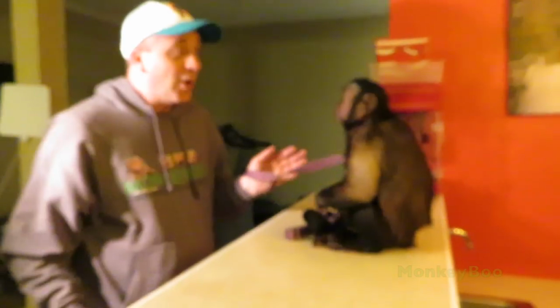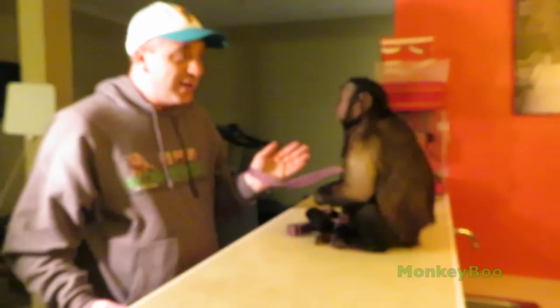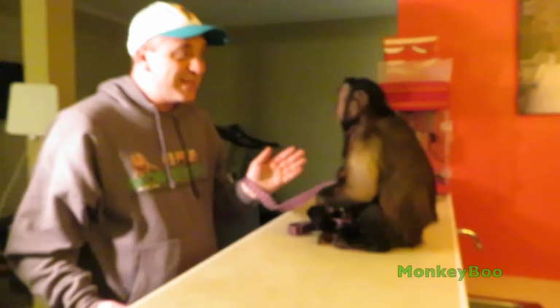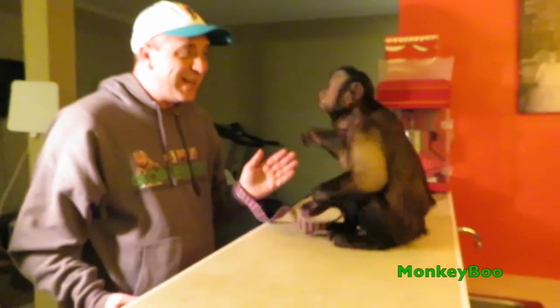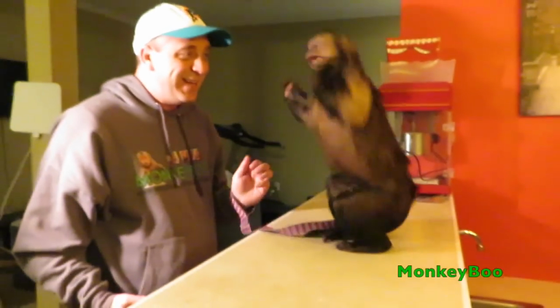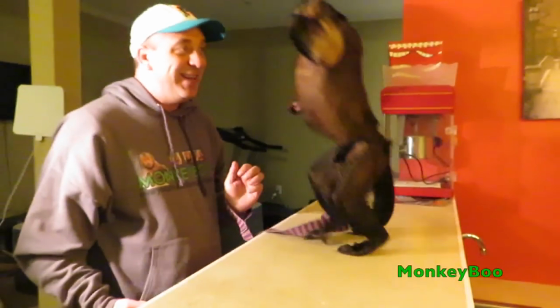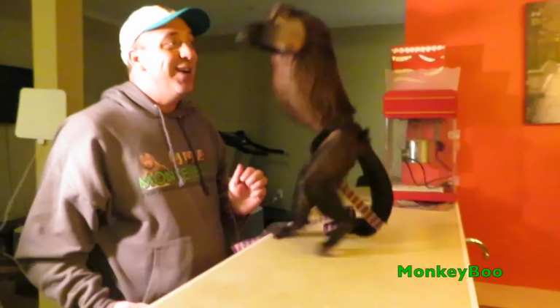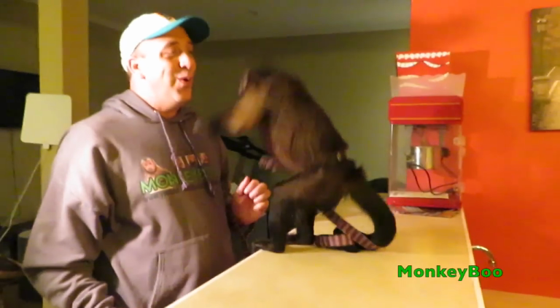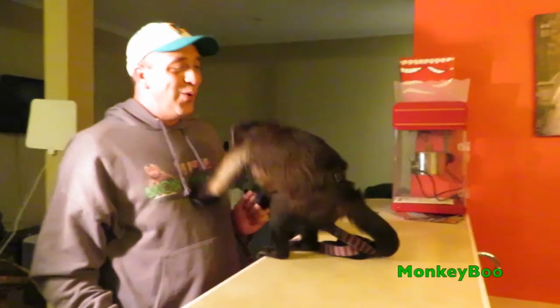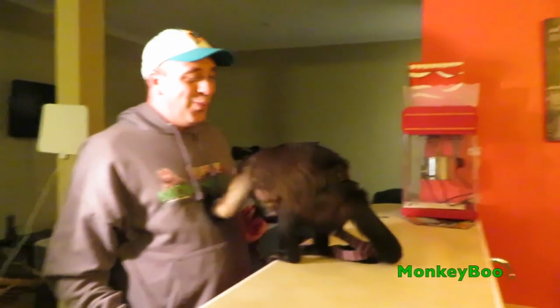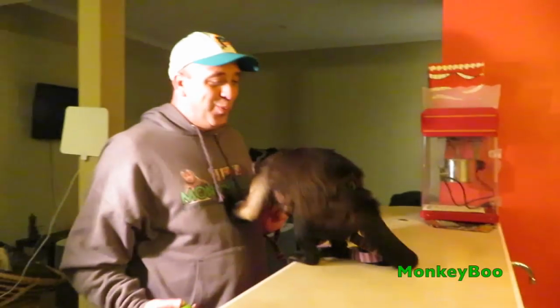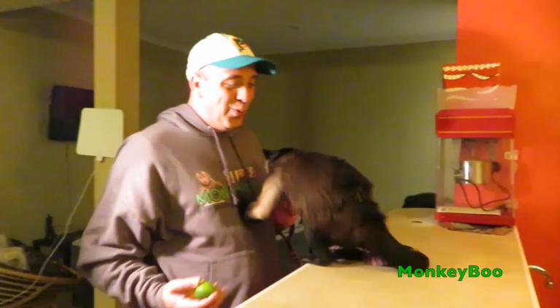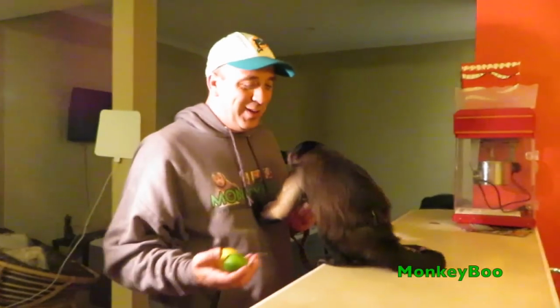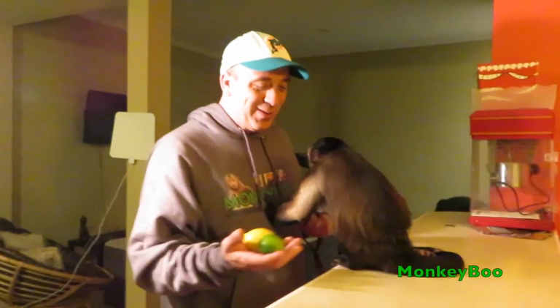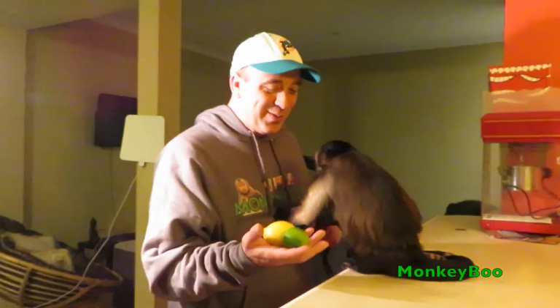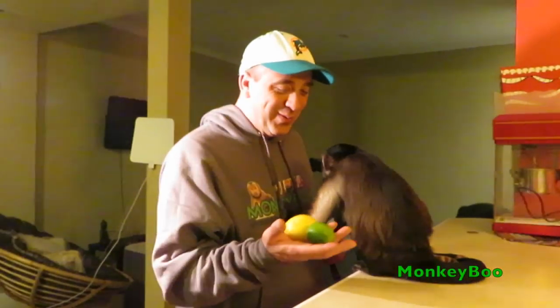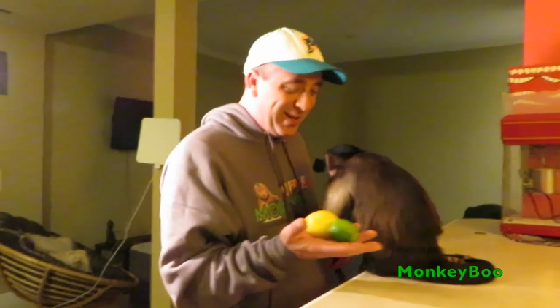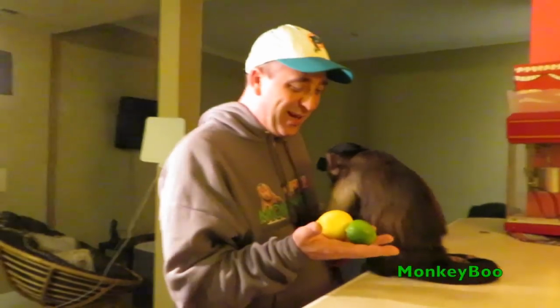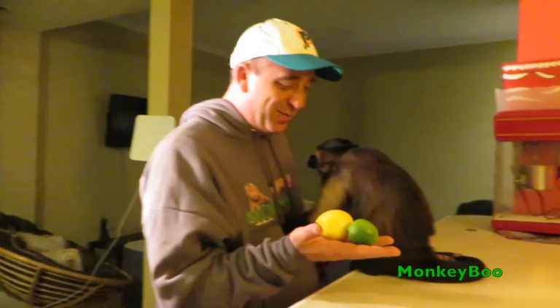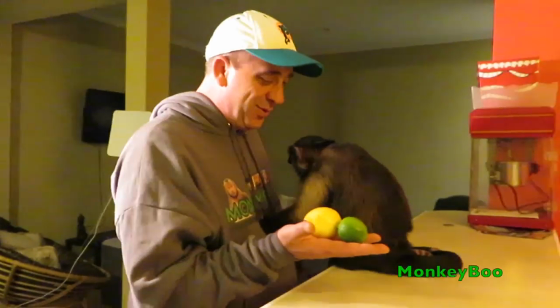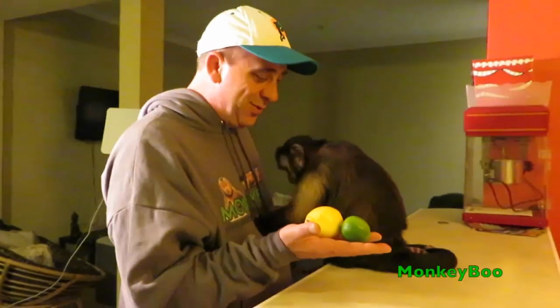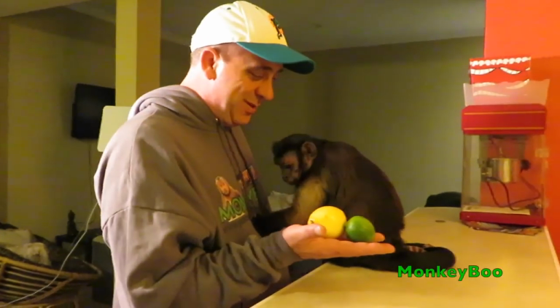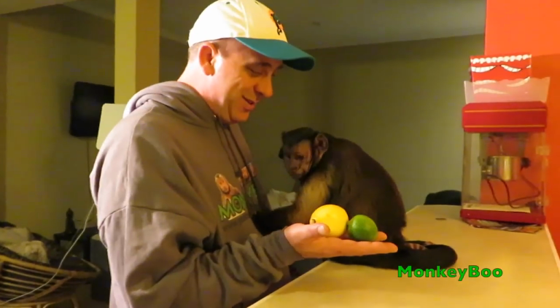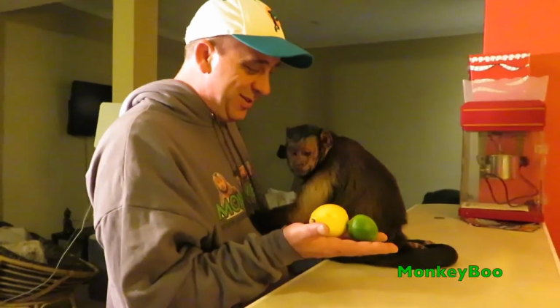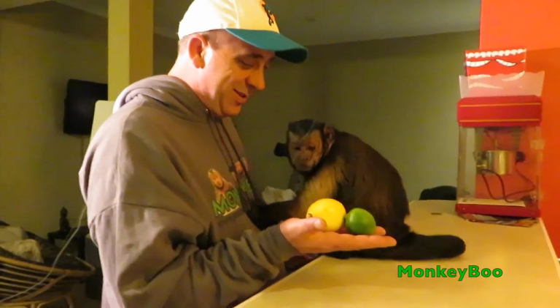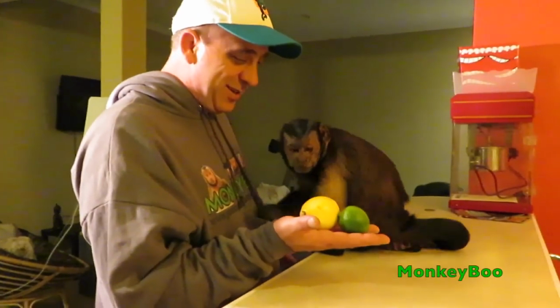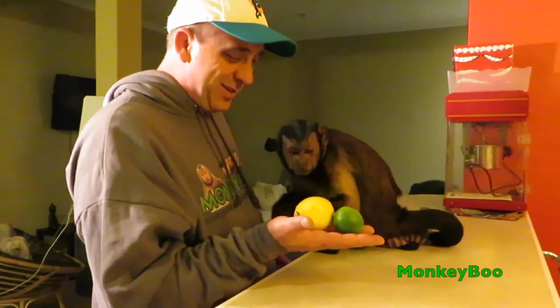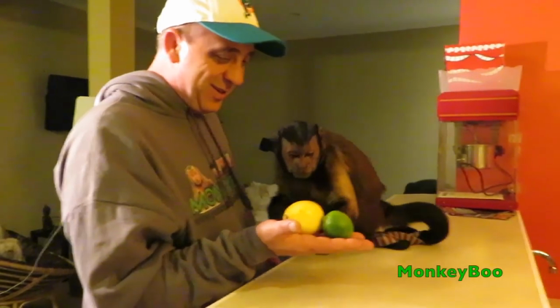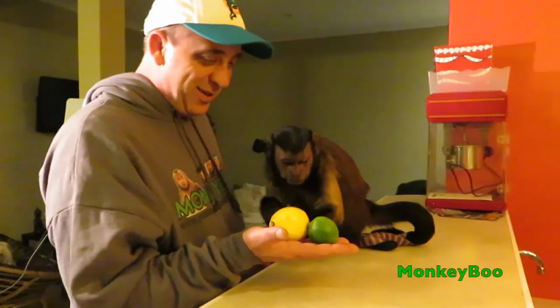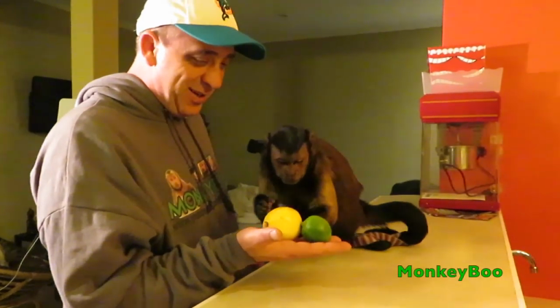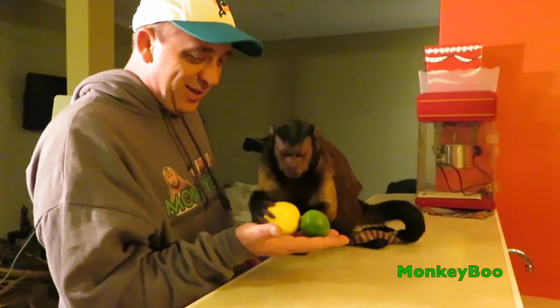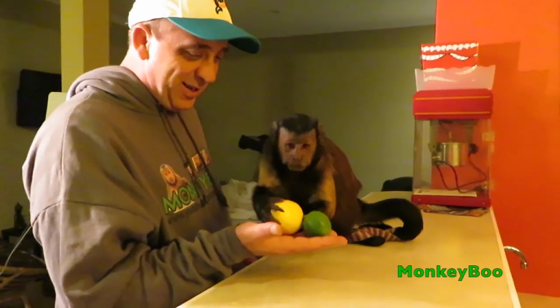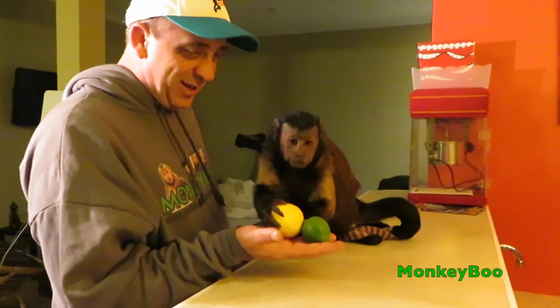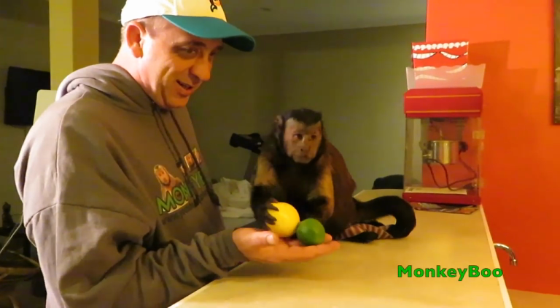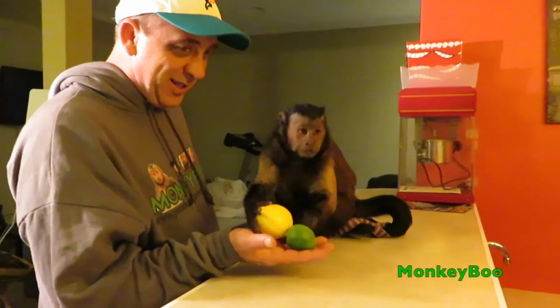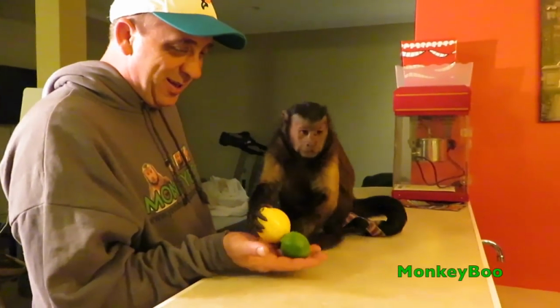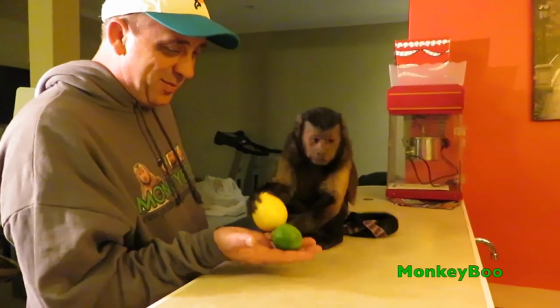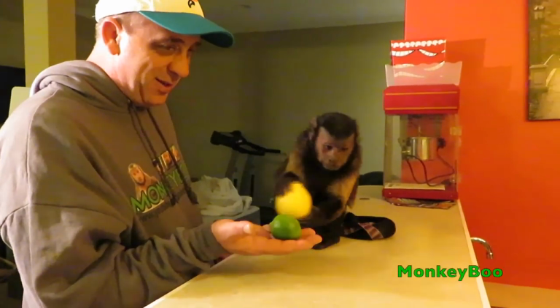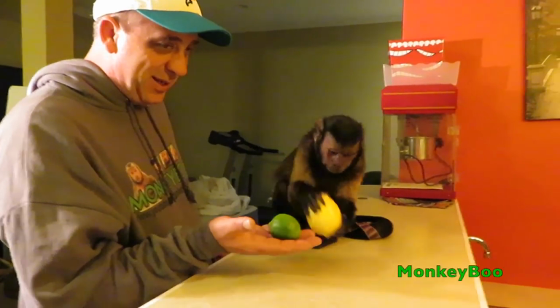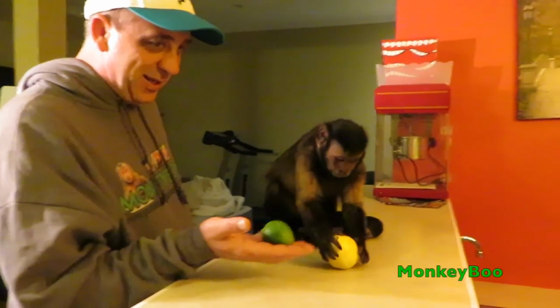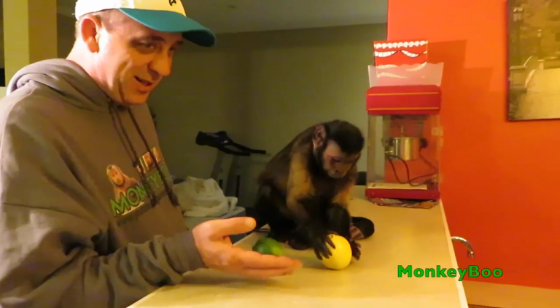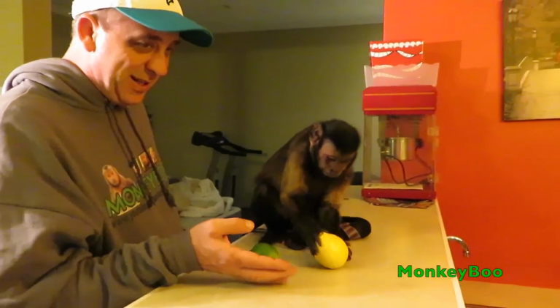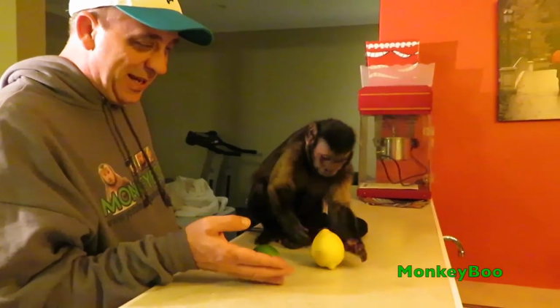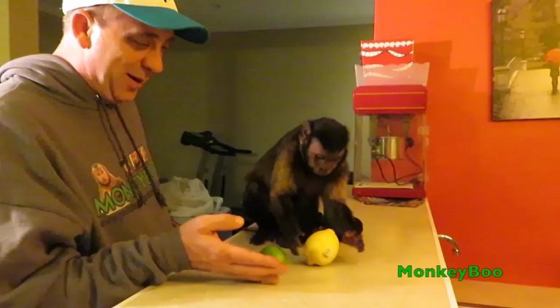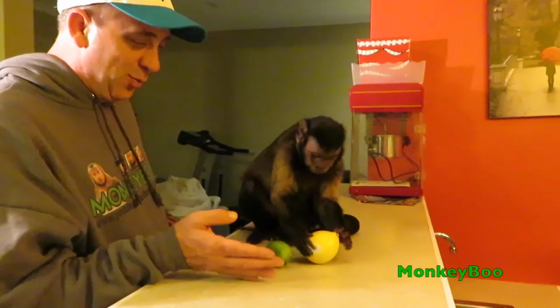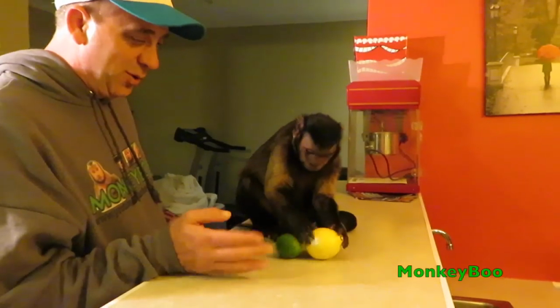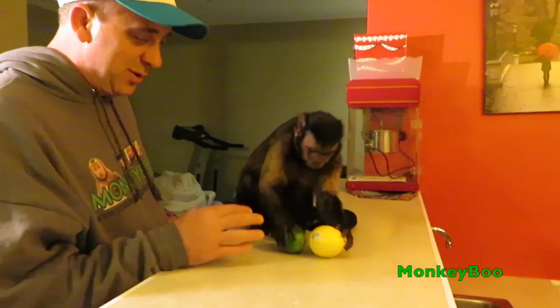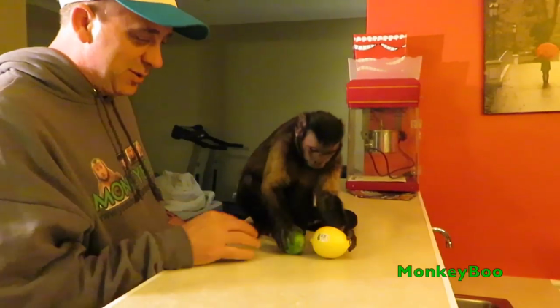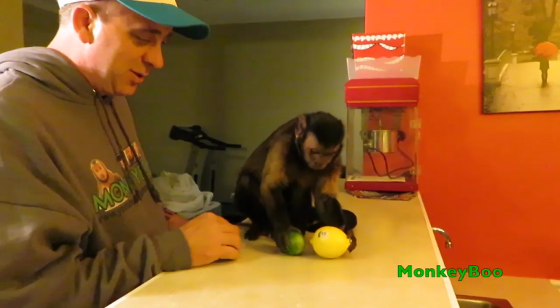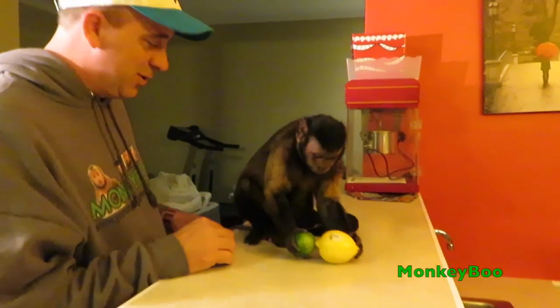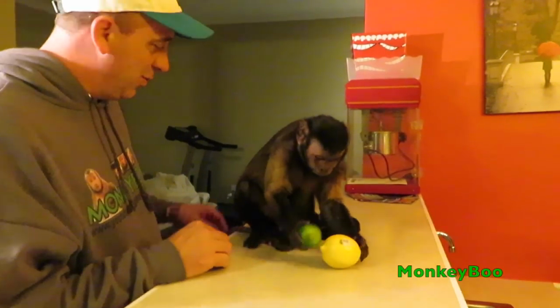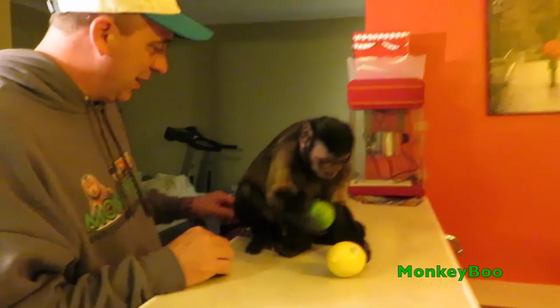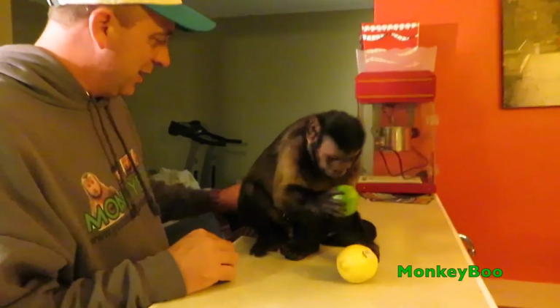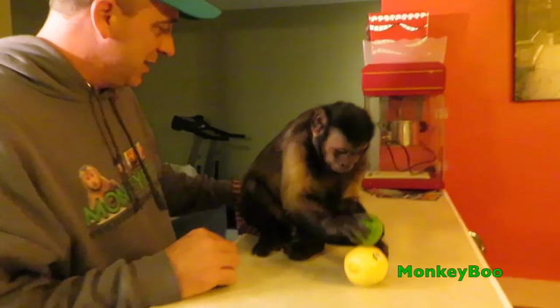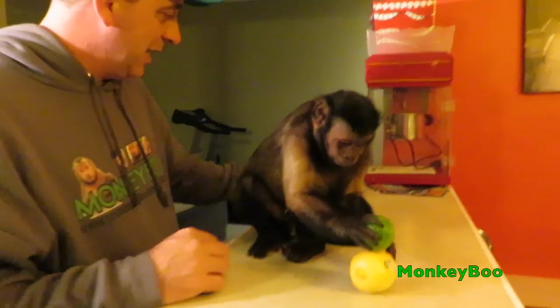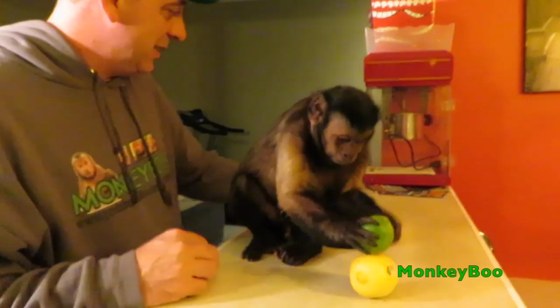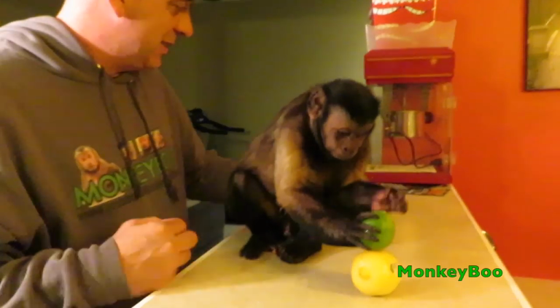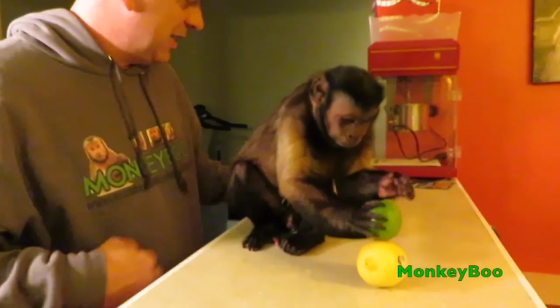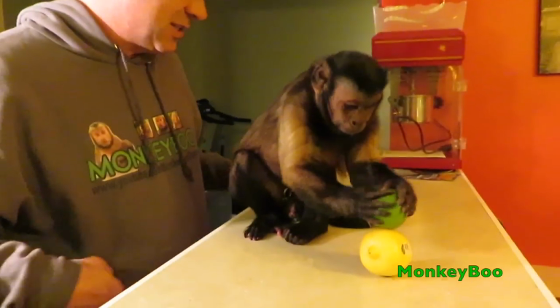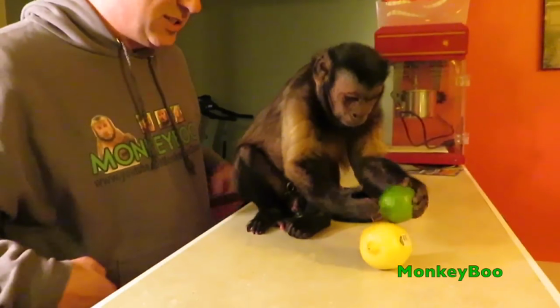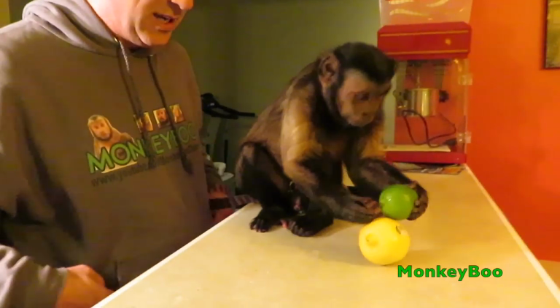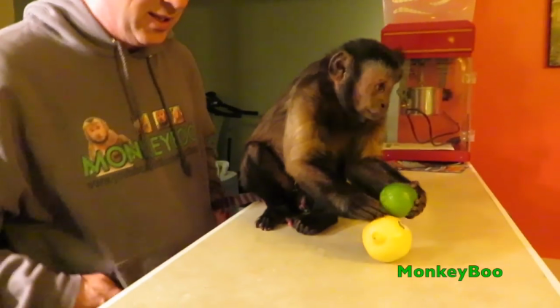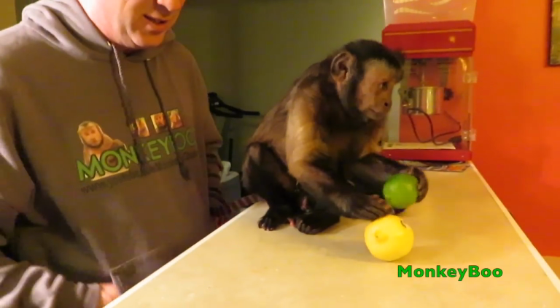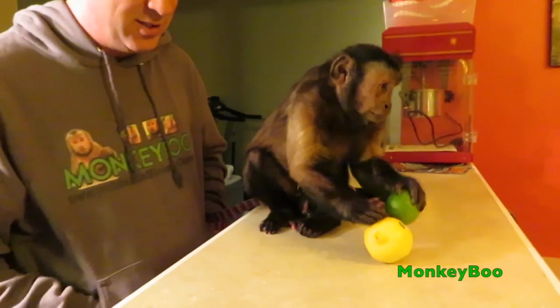Are you excited? Oh boy, look what we got, Boo. Look, a lemon and a lime. We're just going to do like a taste test challenge.